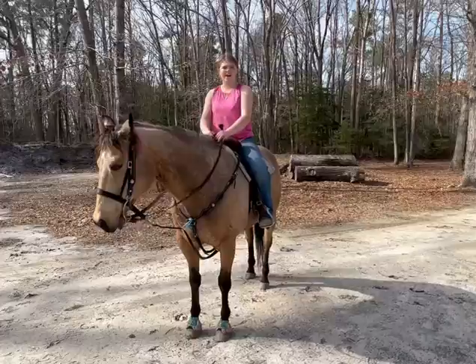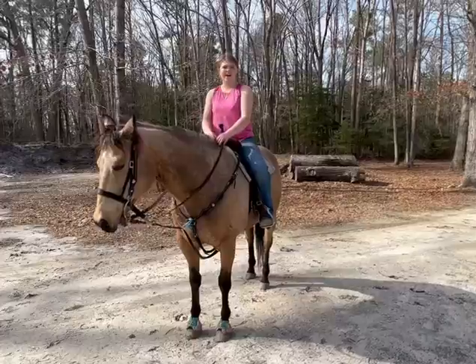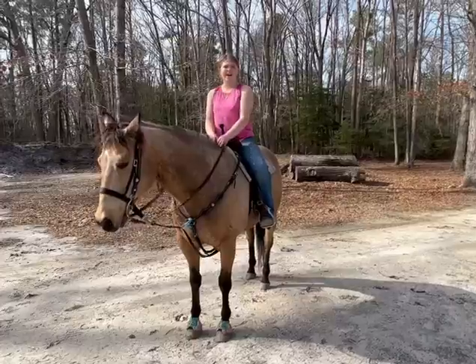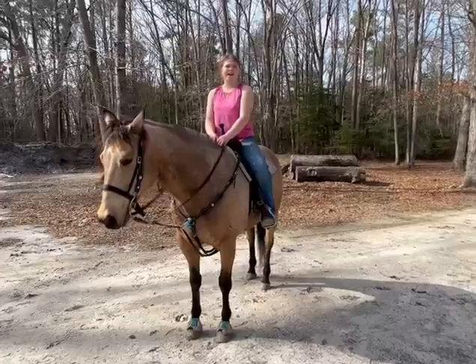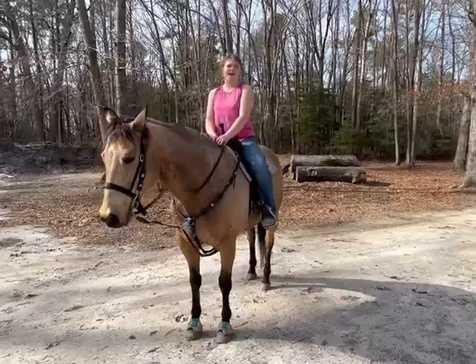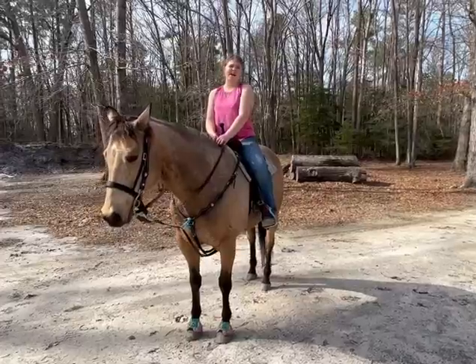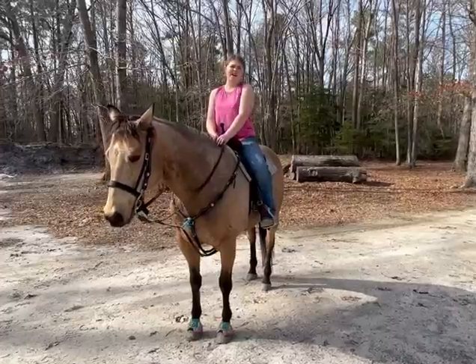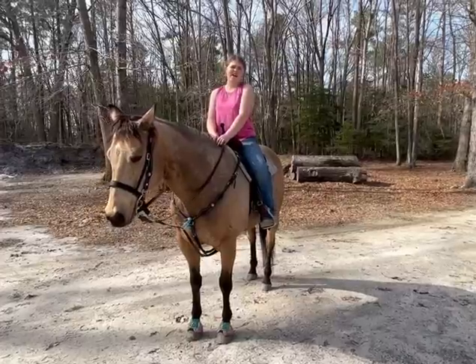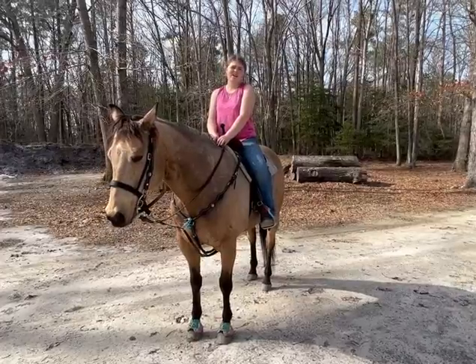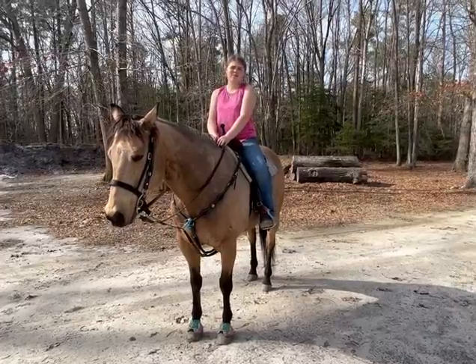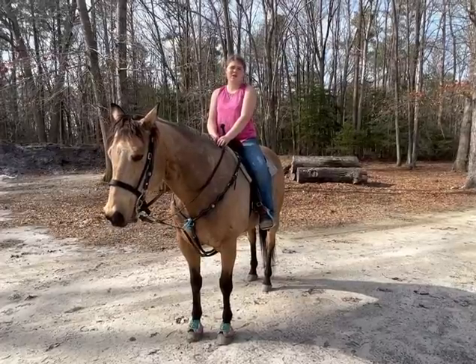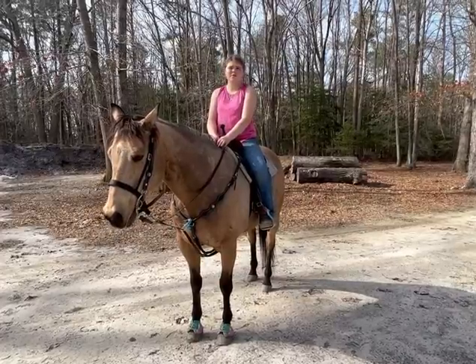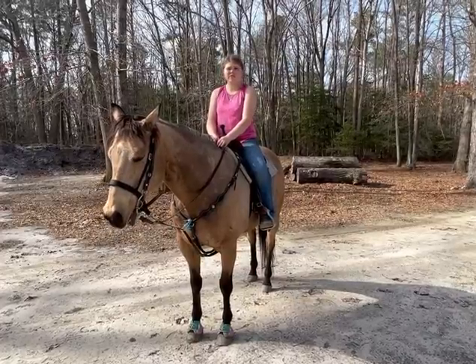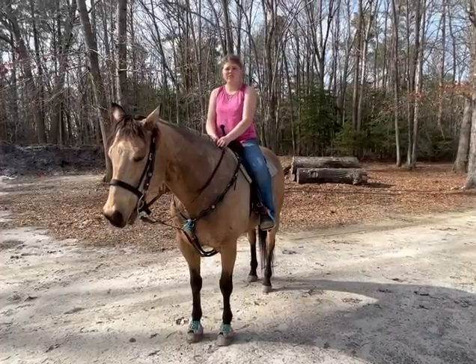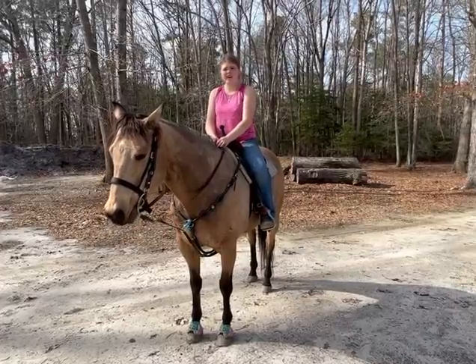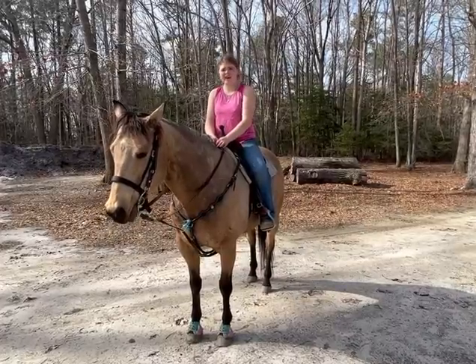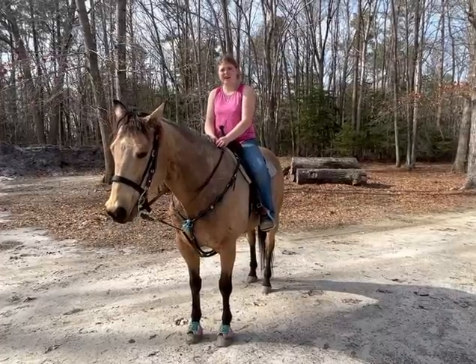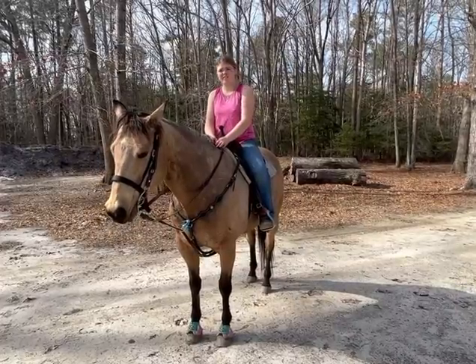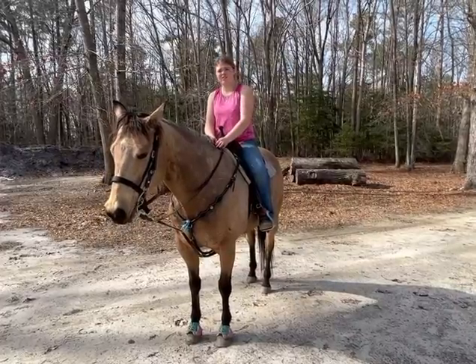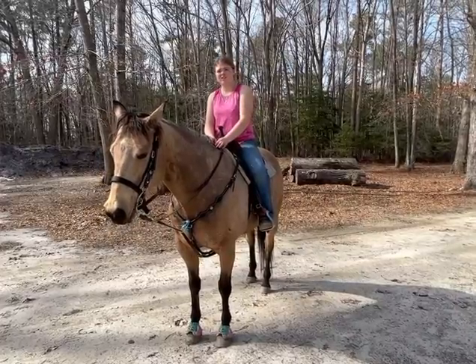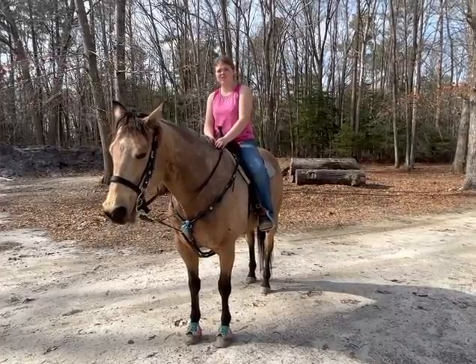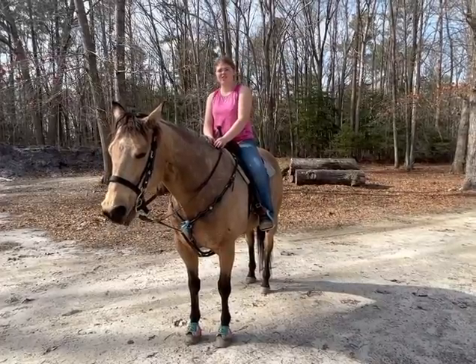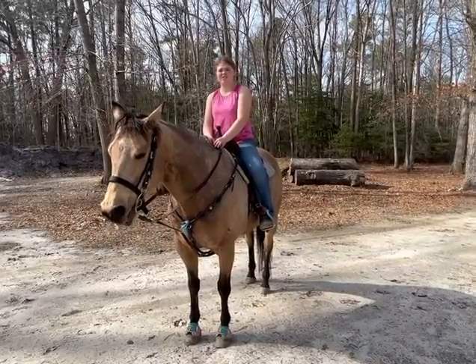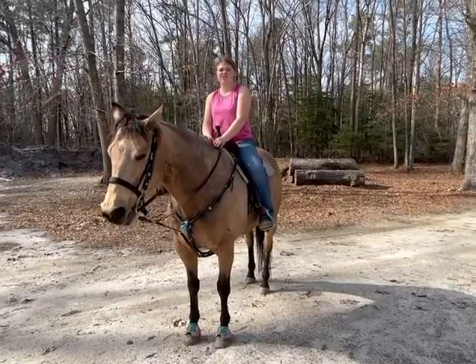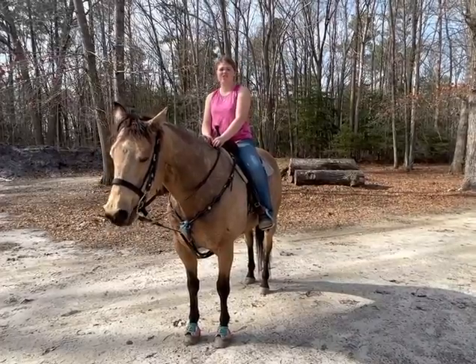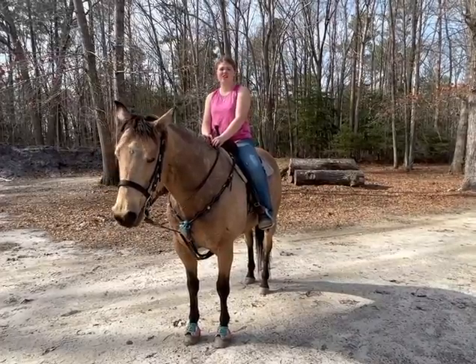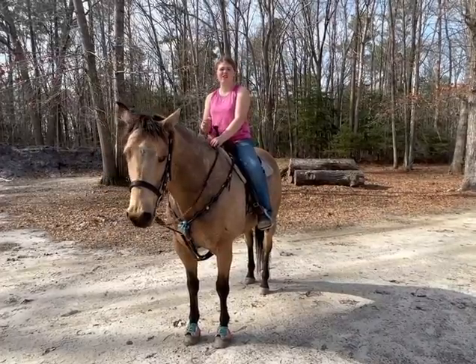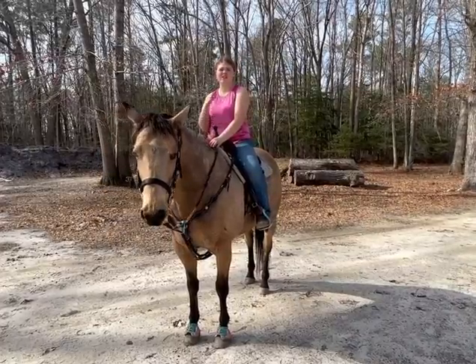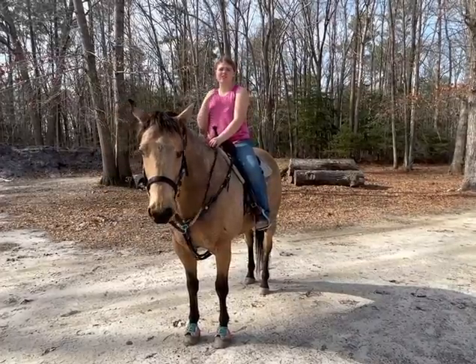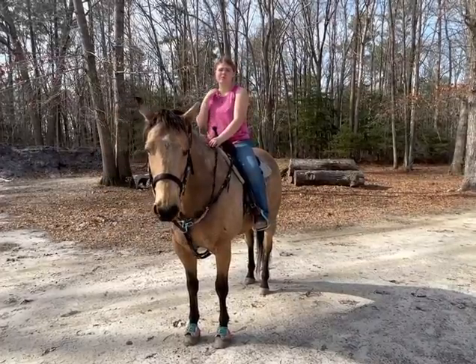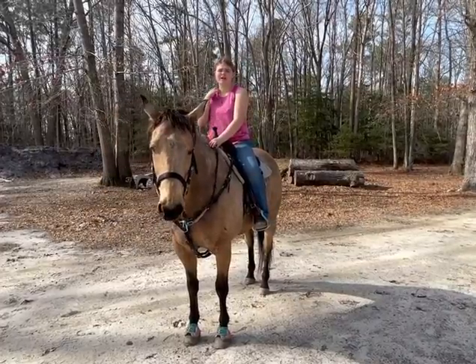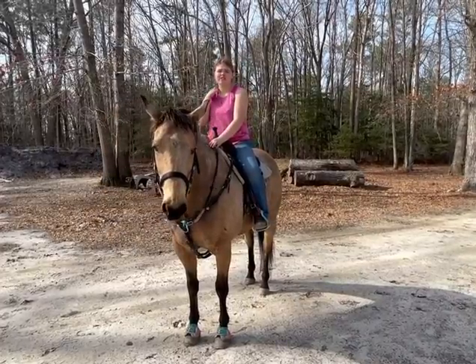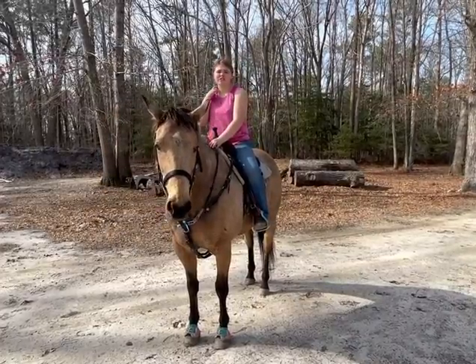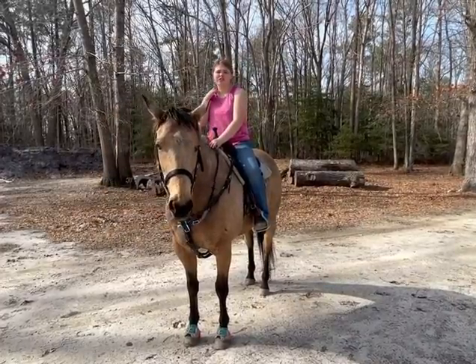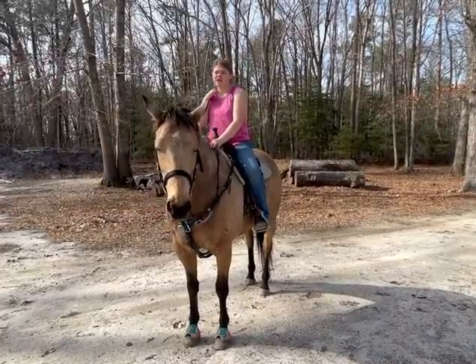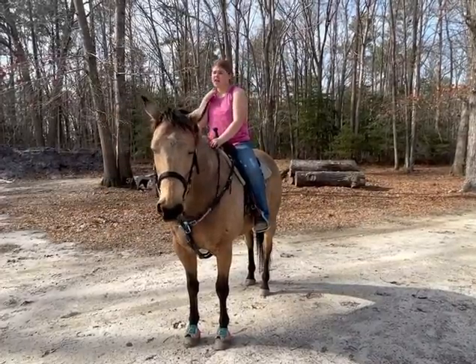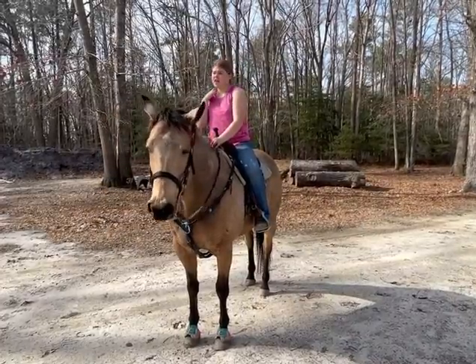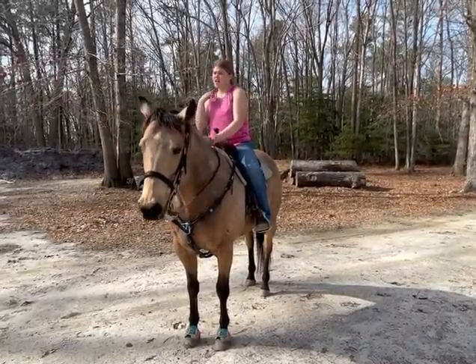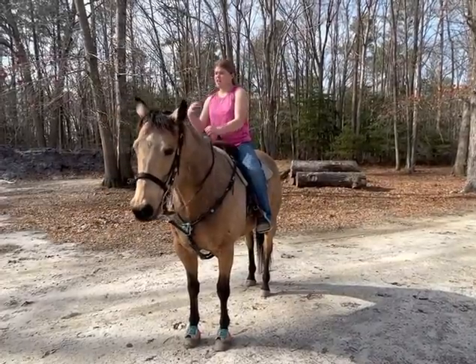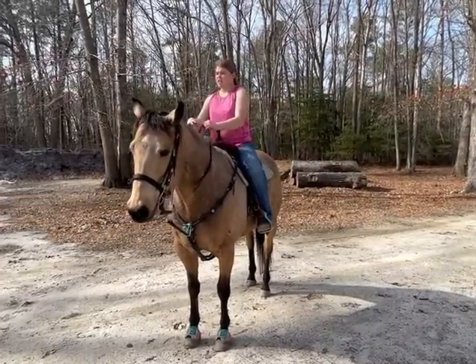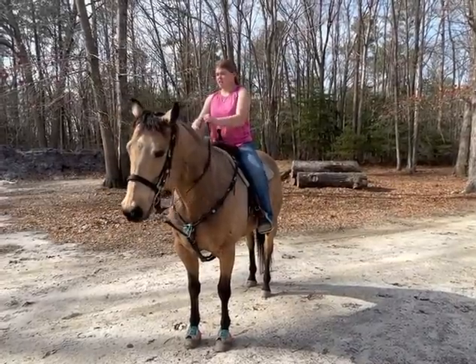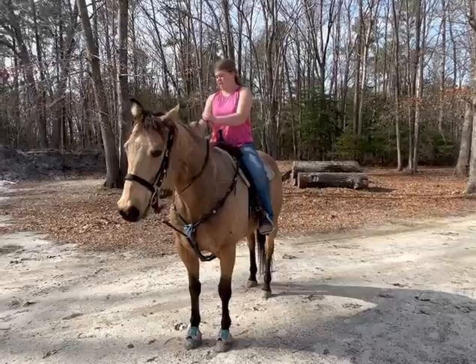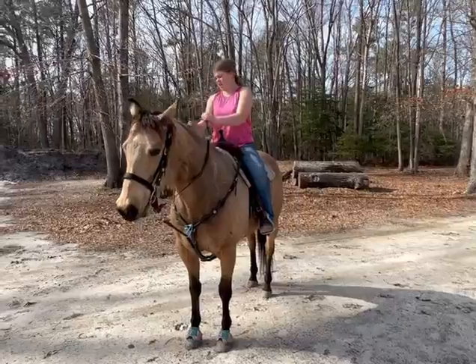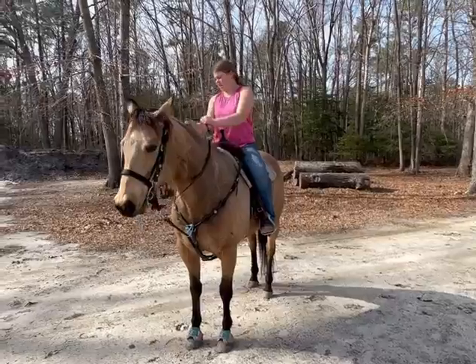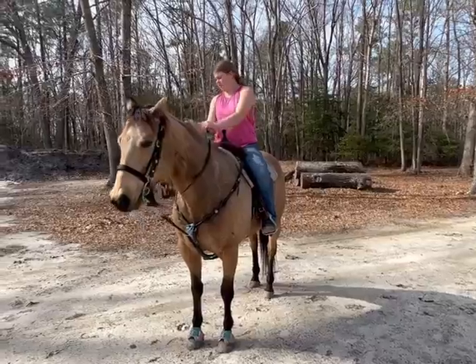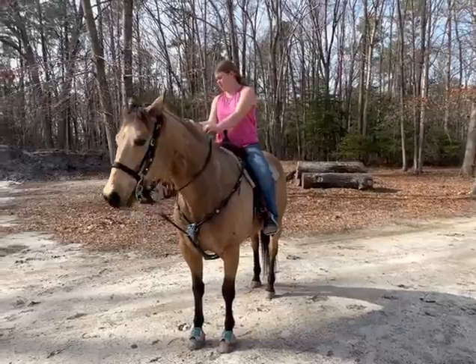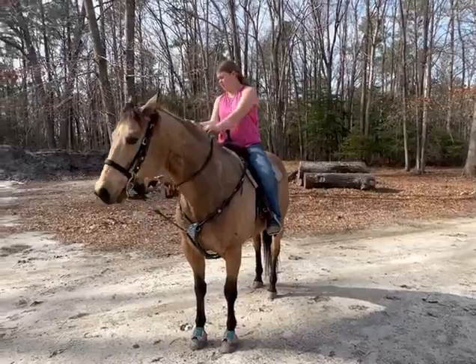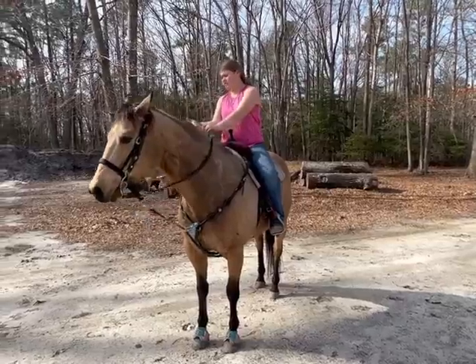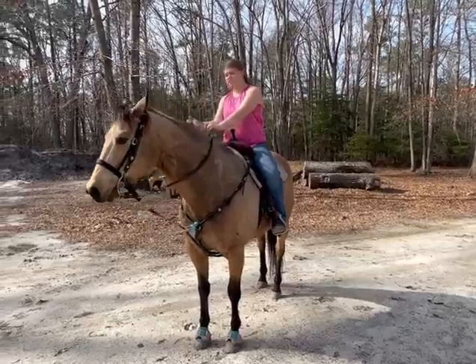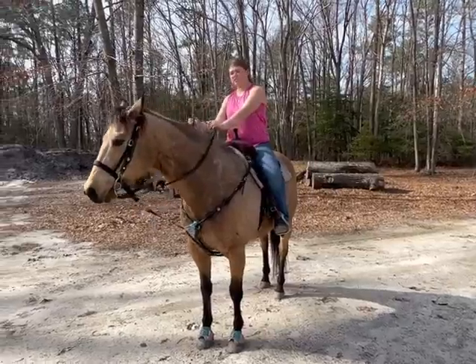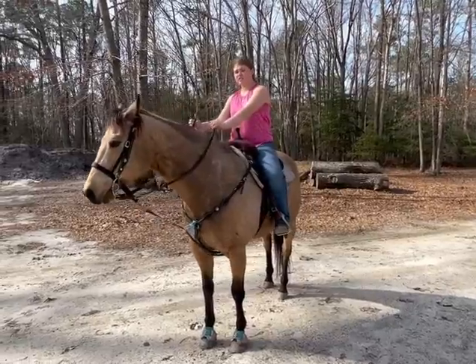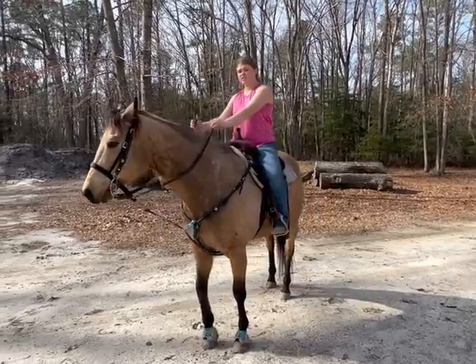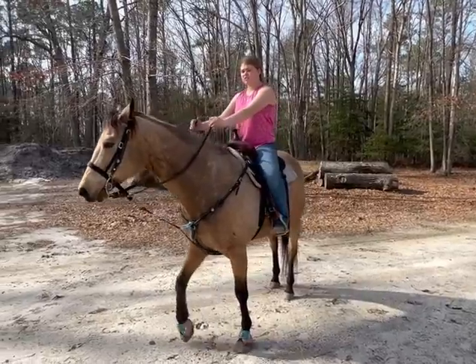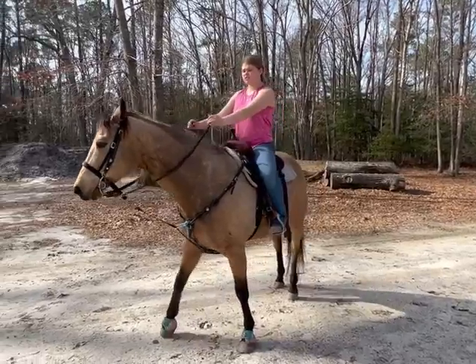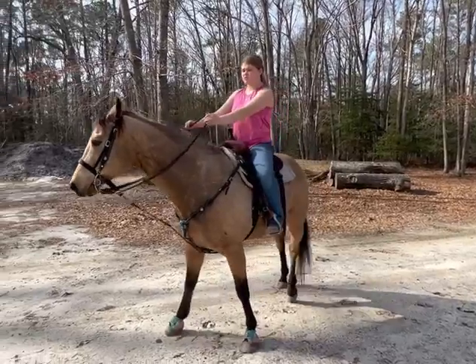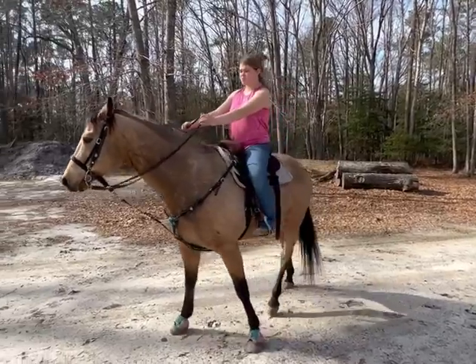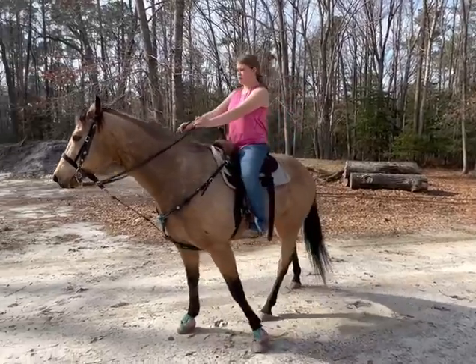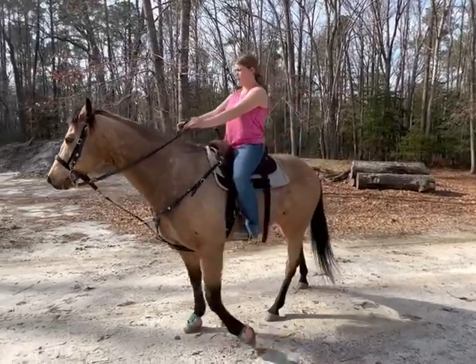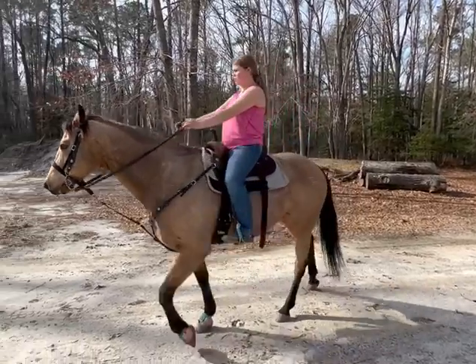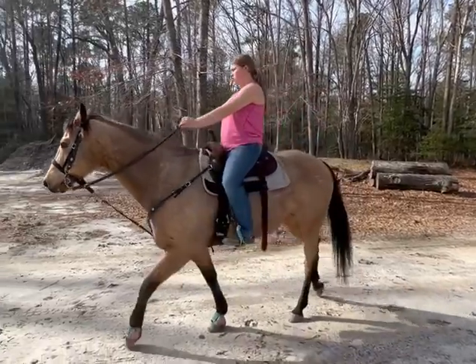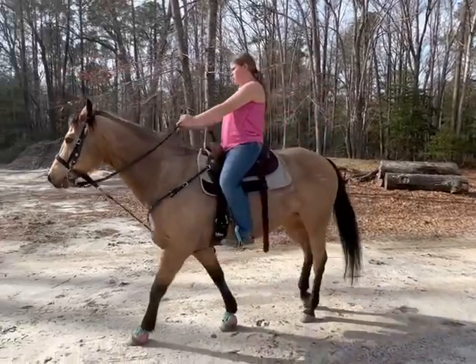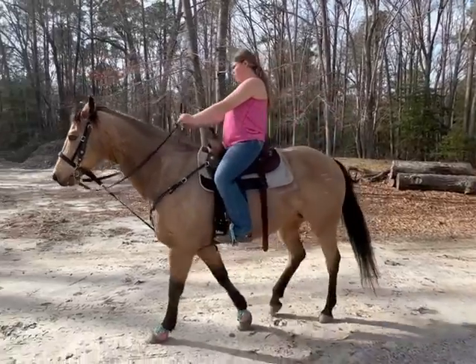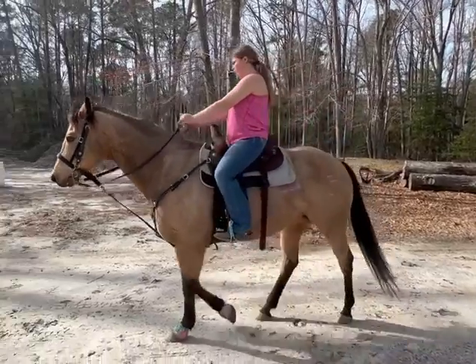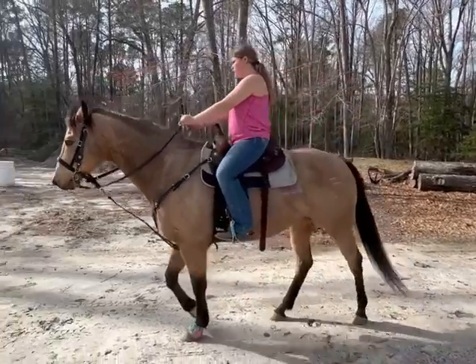Hi, I am Cameron Rock. I am a barrel racer and this is going to be my first drill.